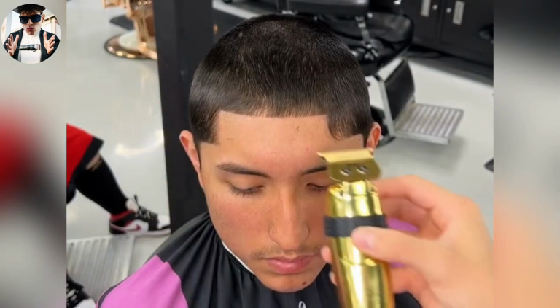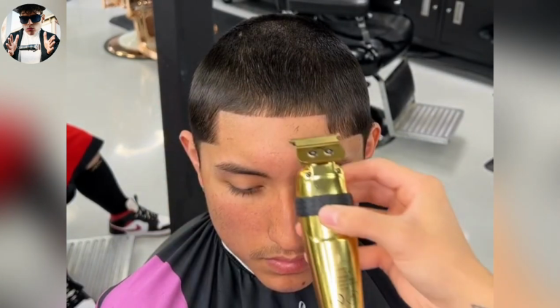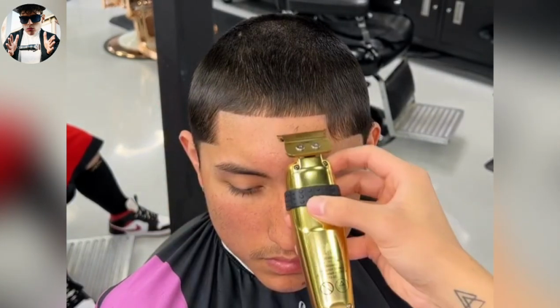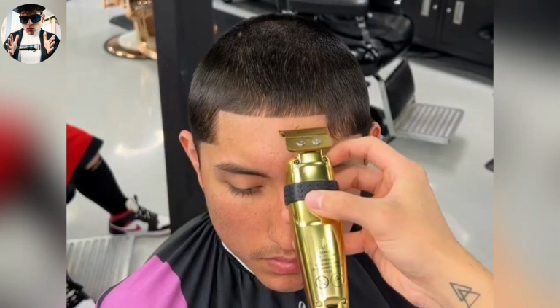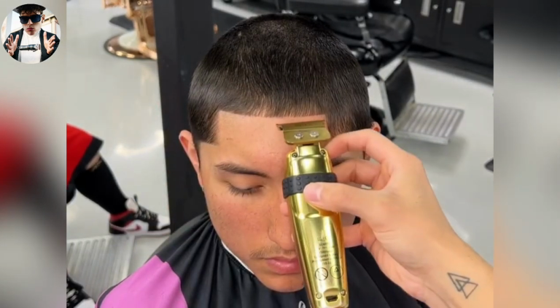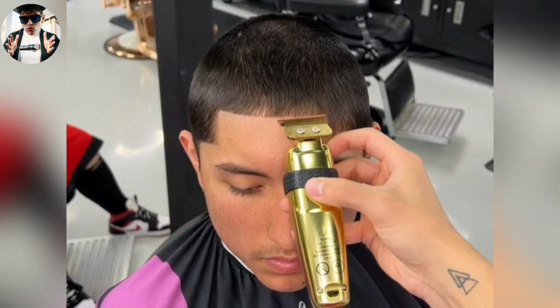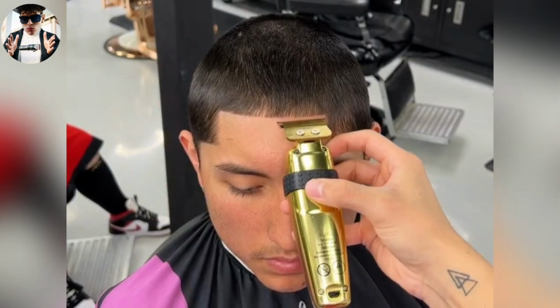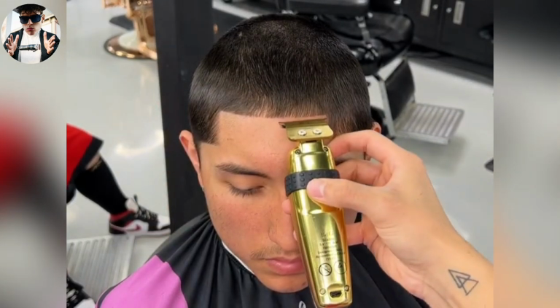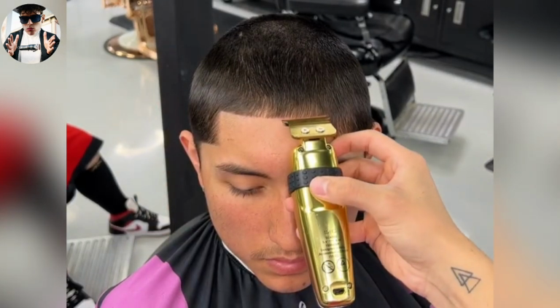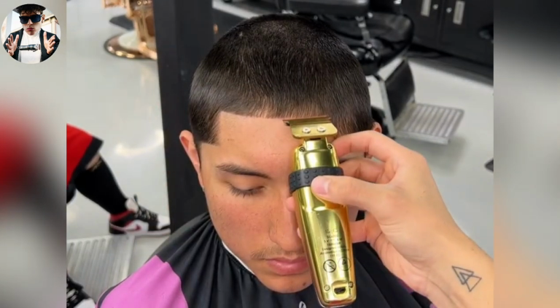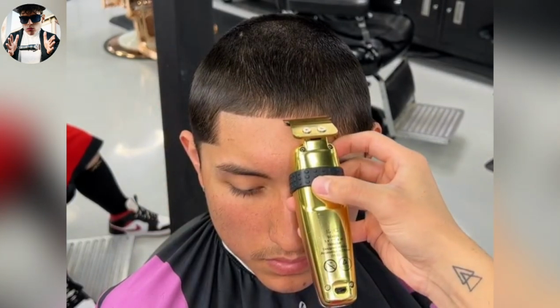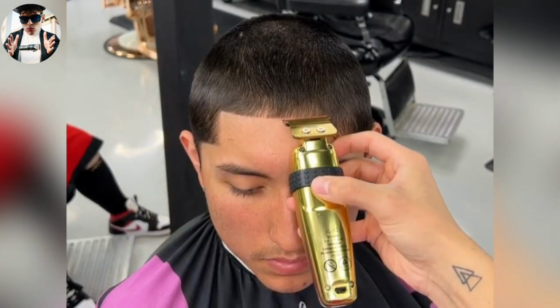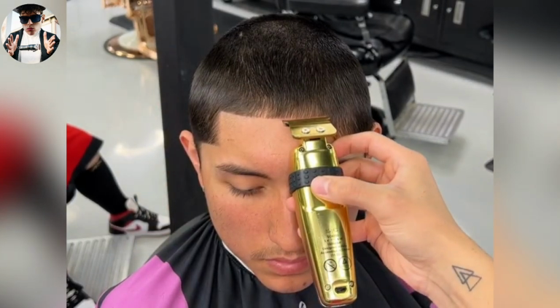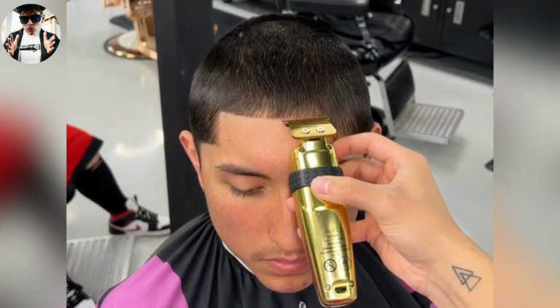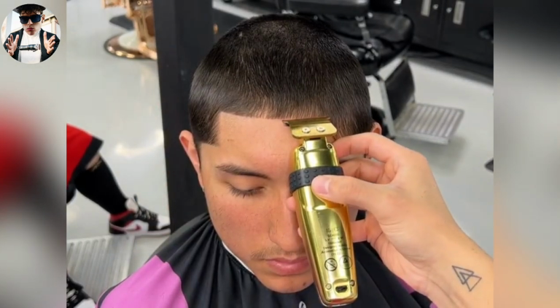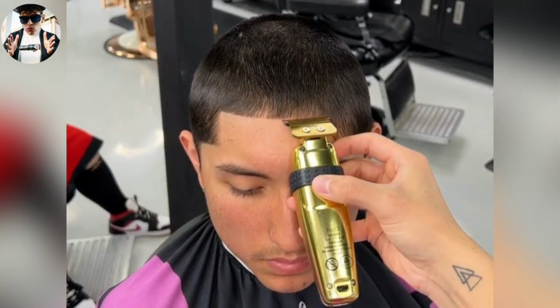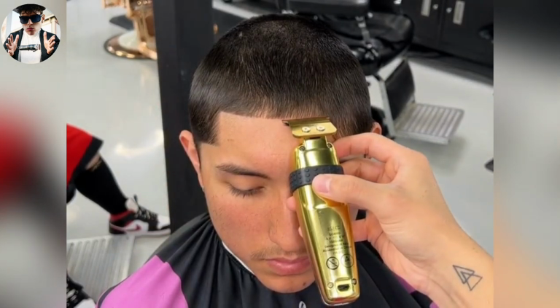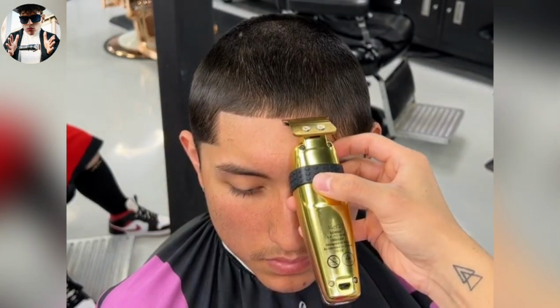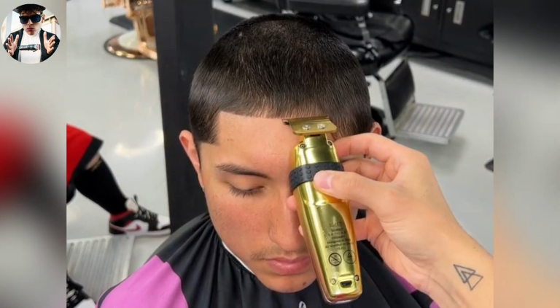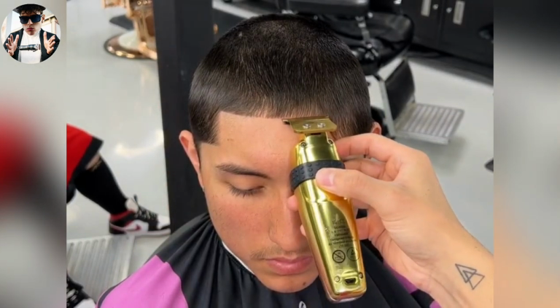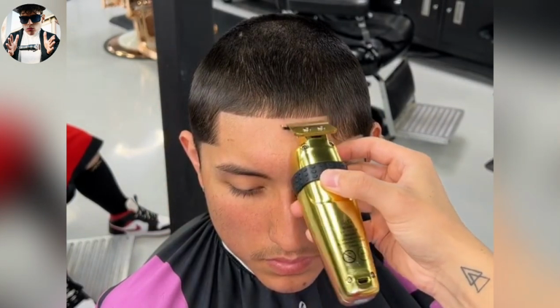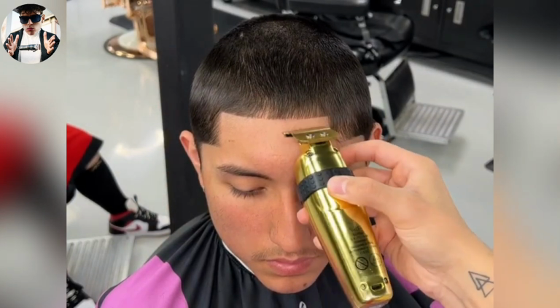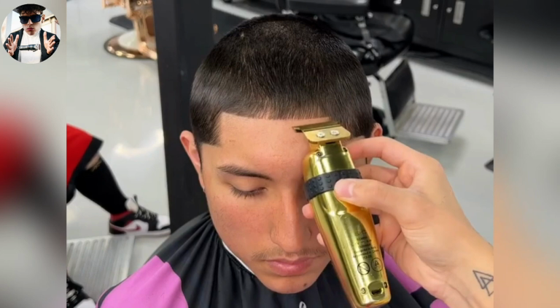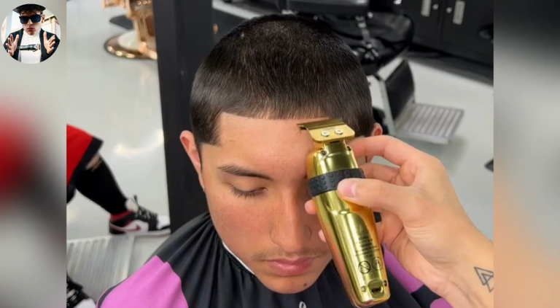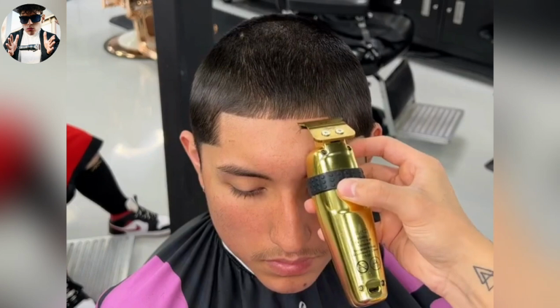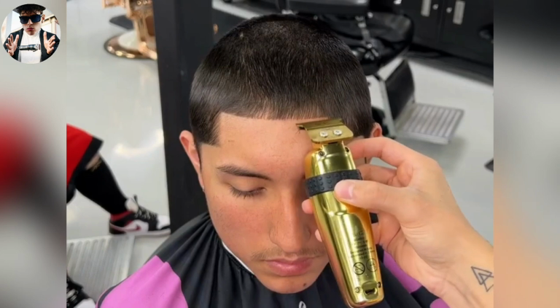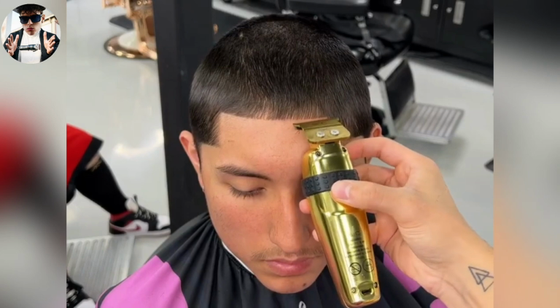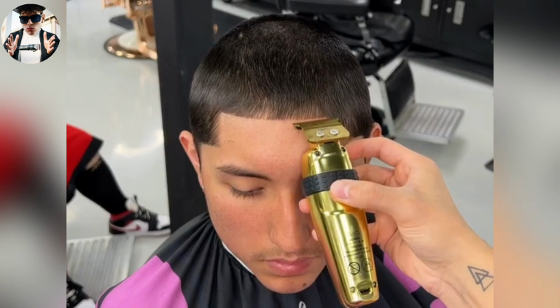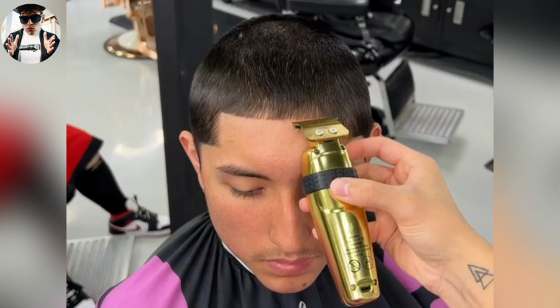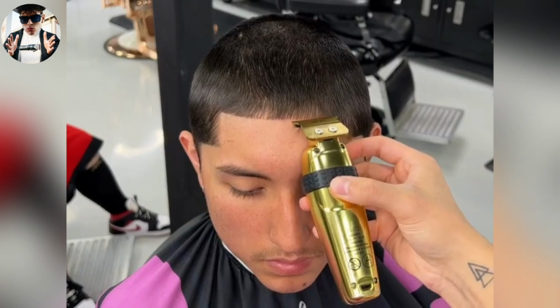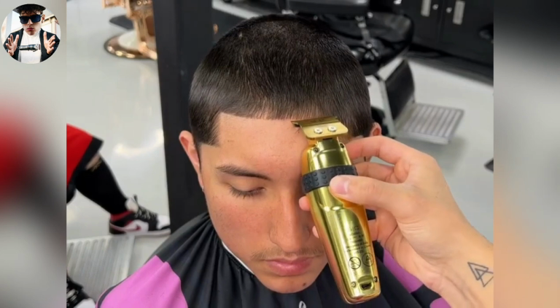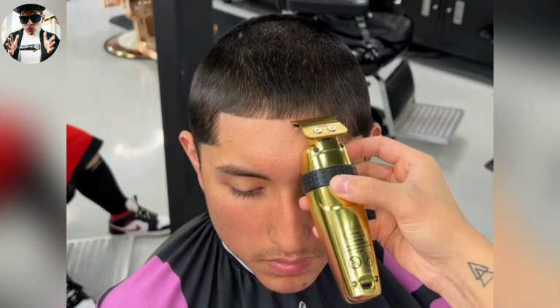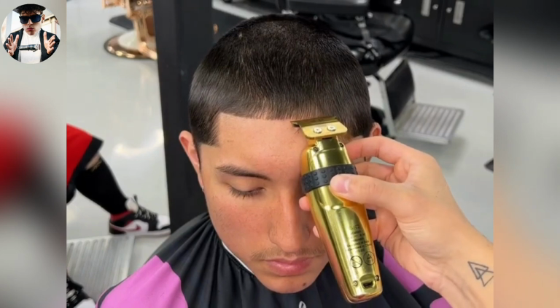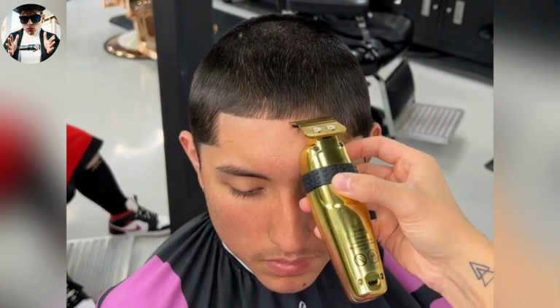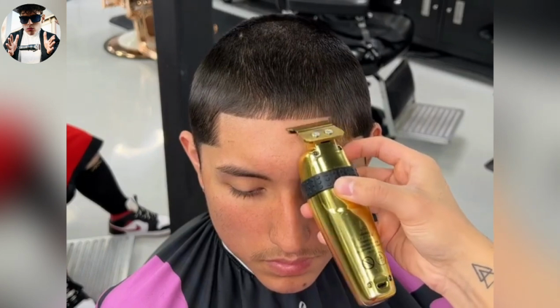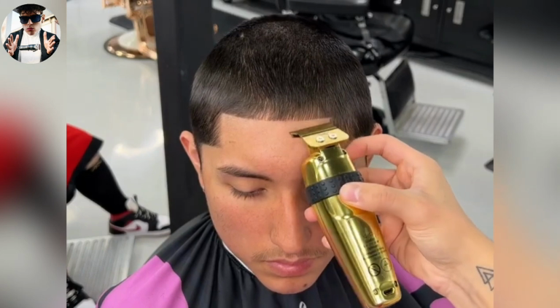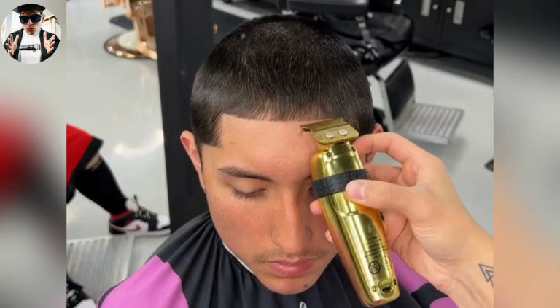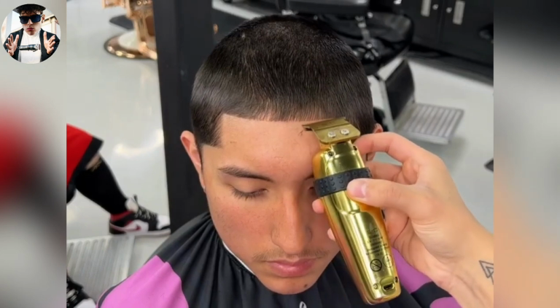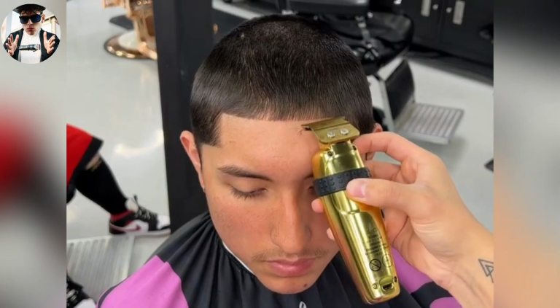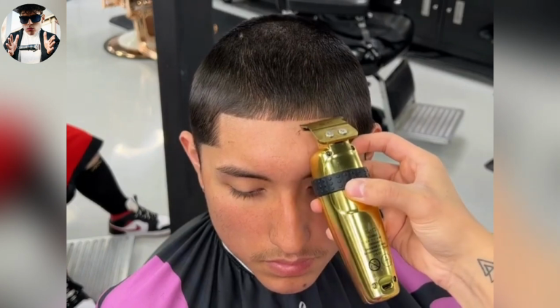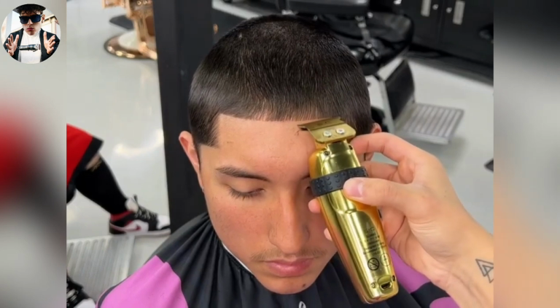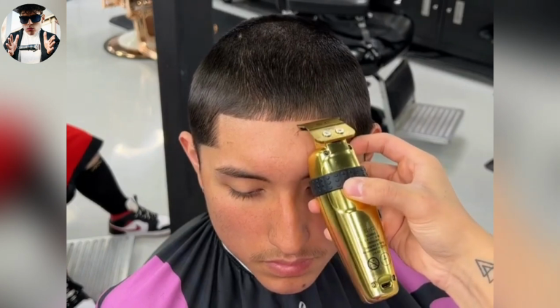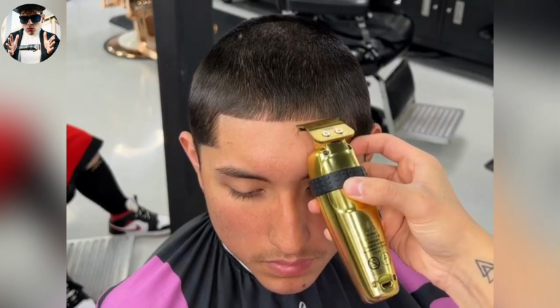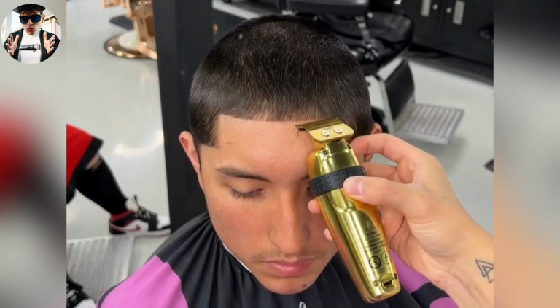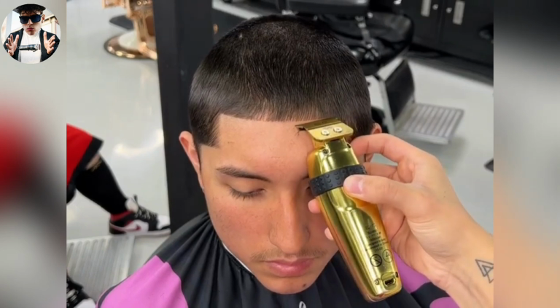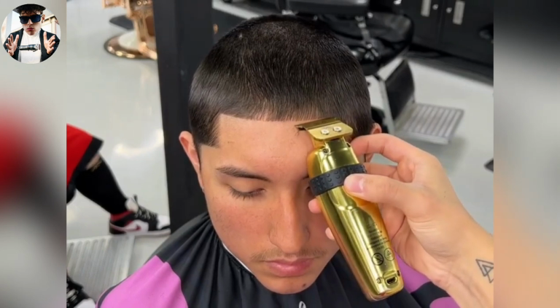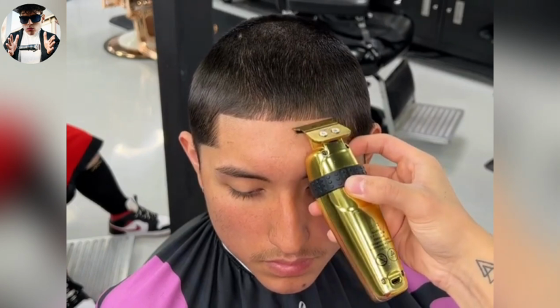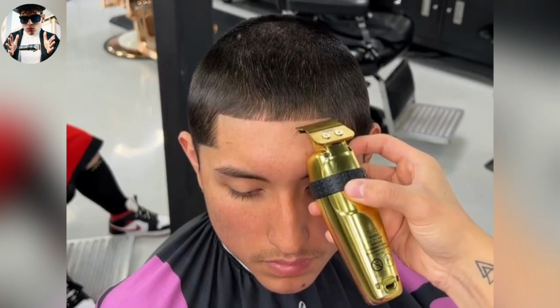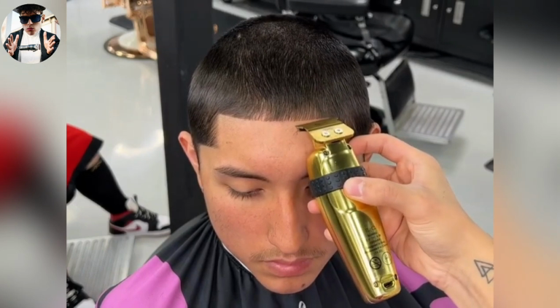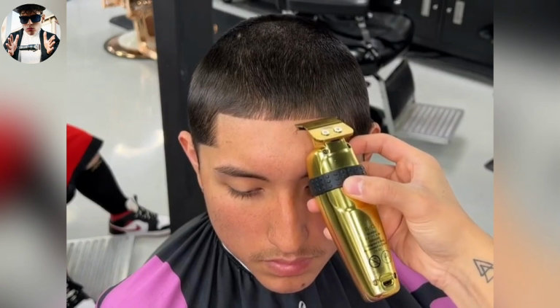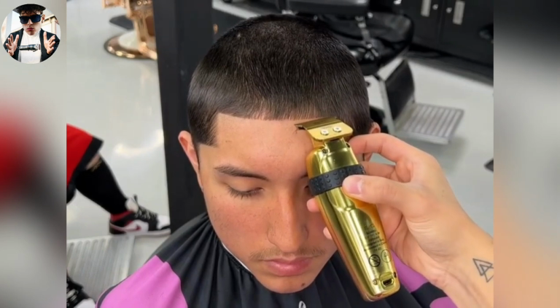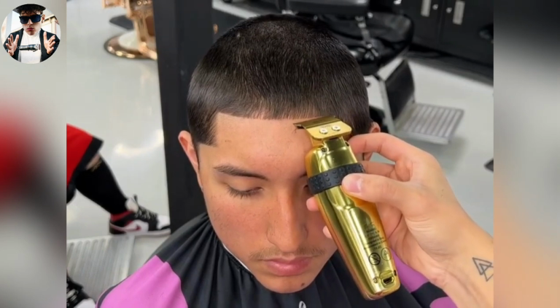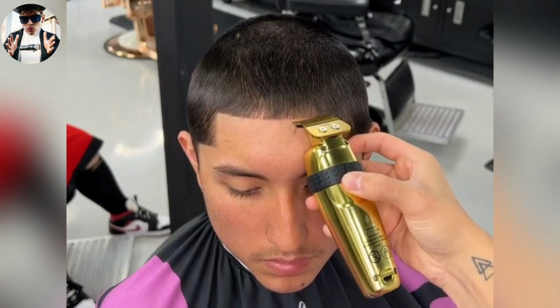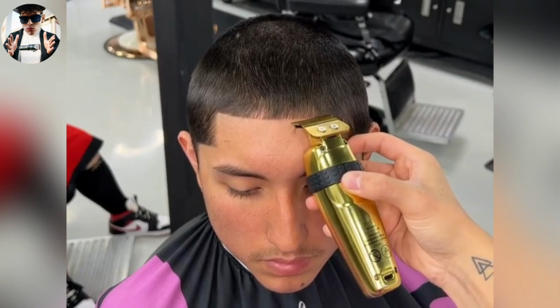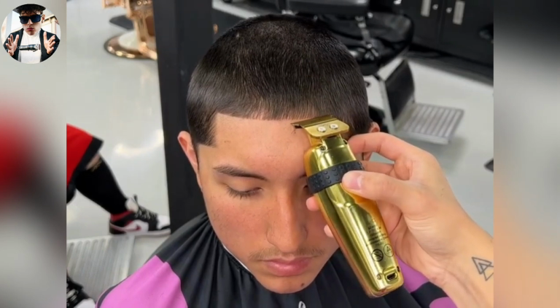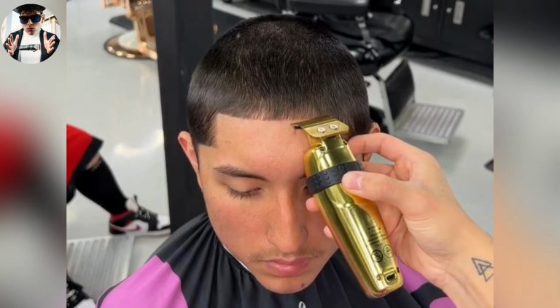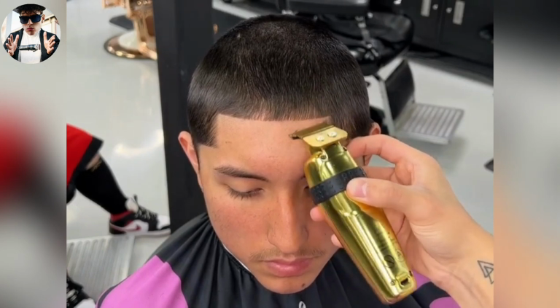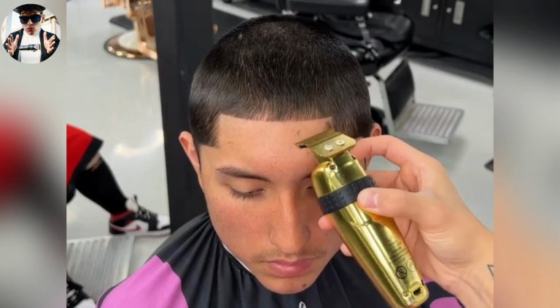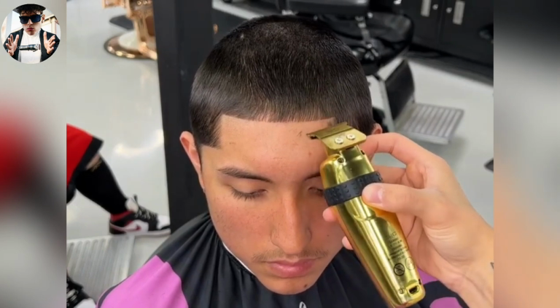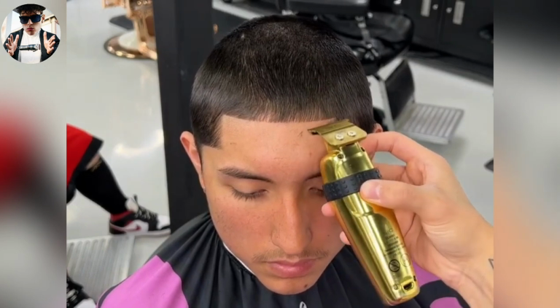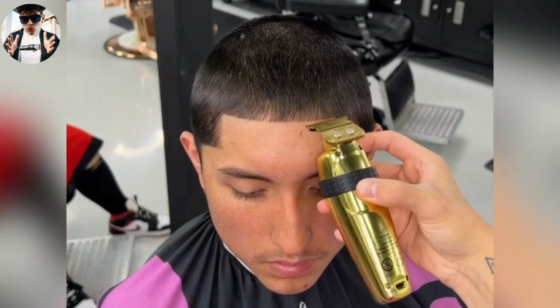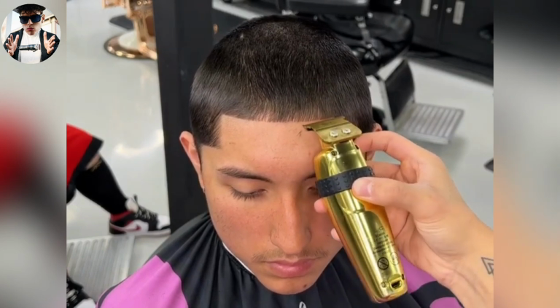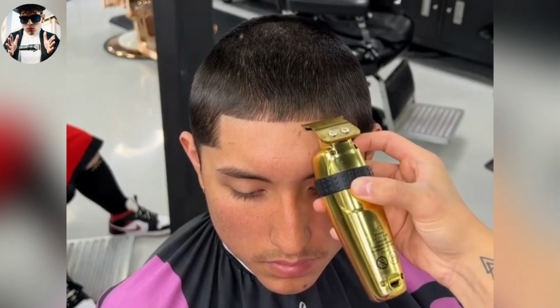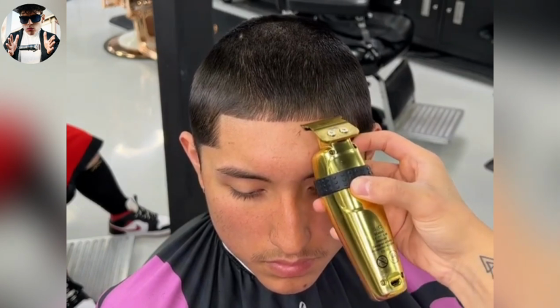I always play it safe and I go below where I think it should be, just in case.